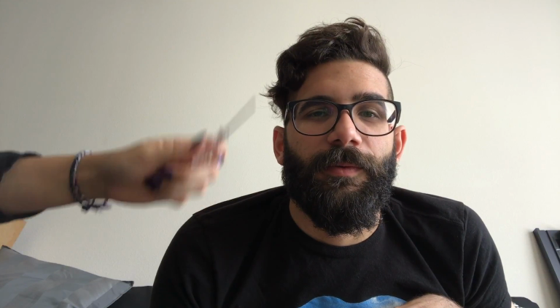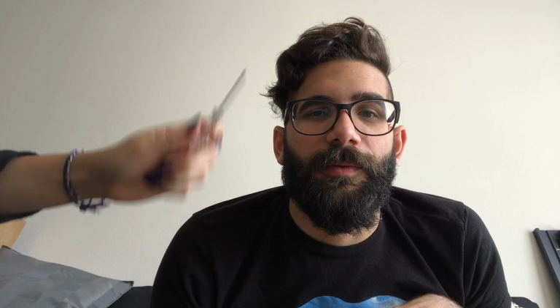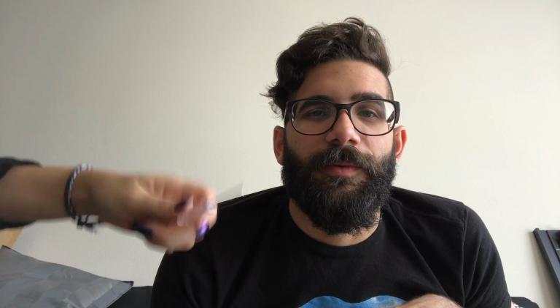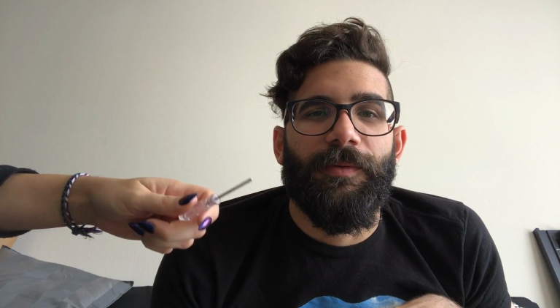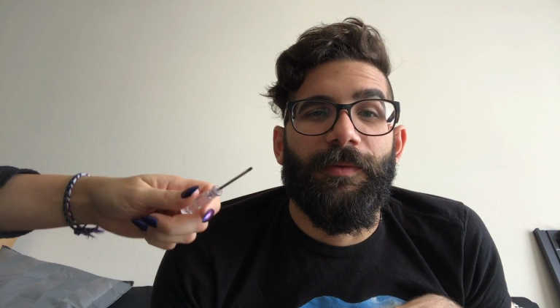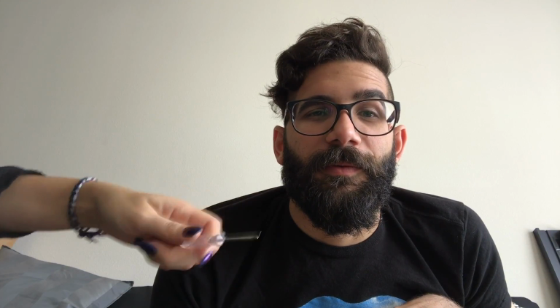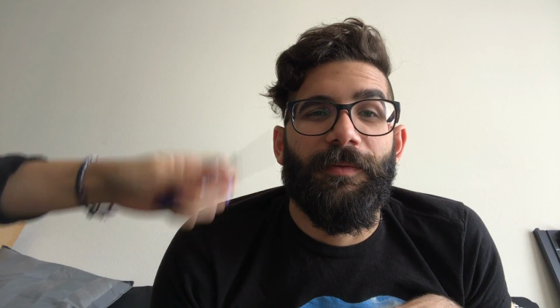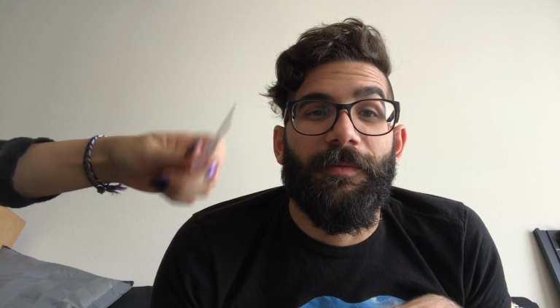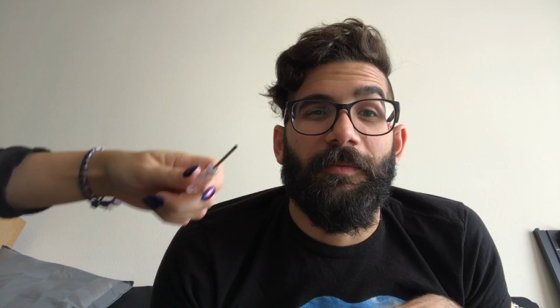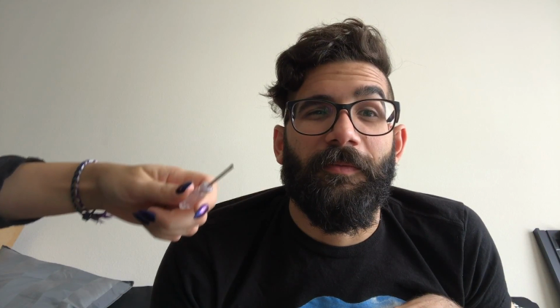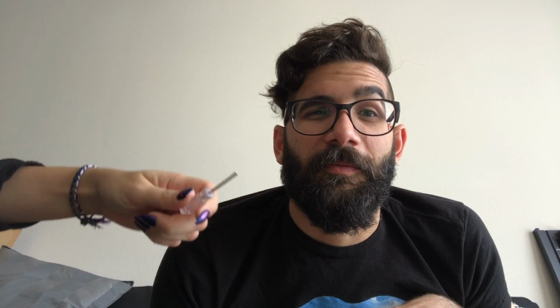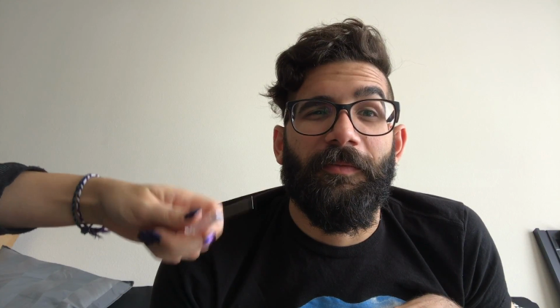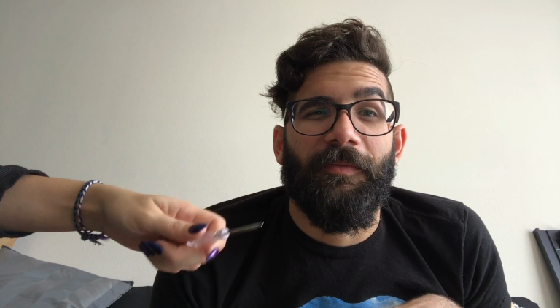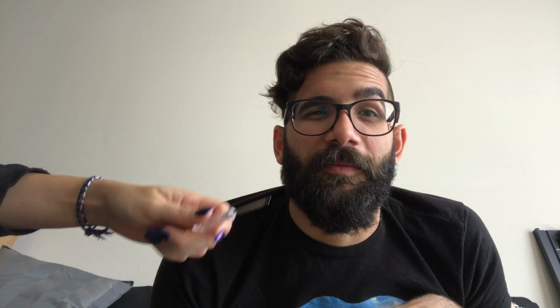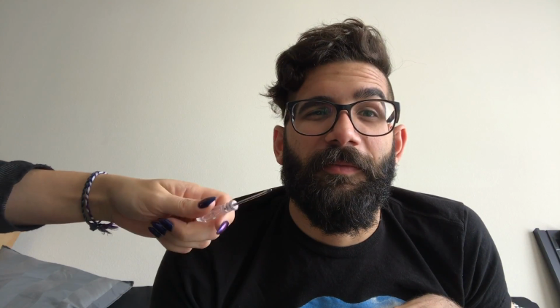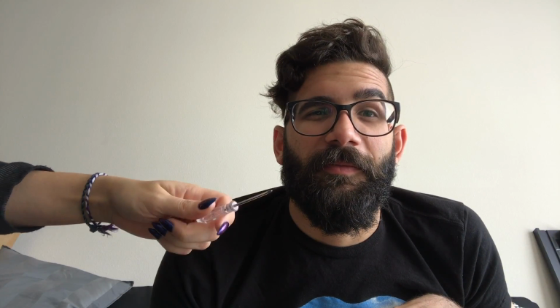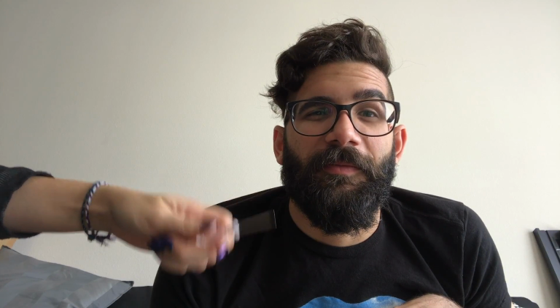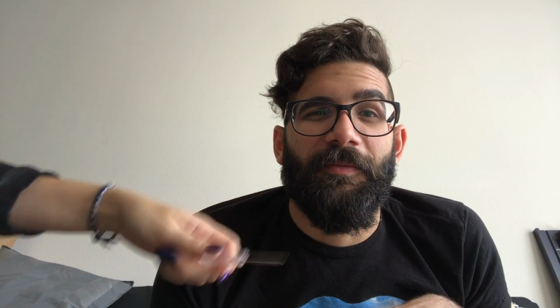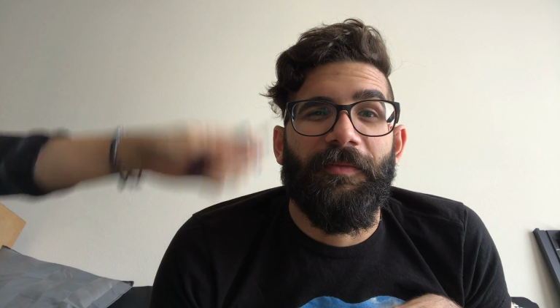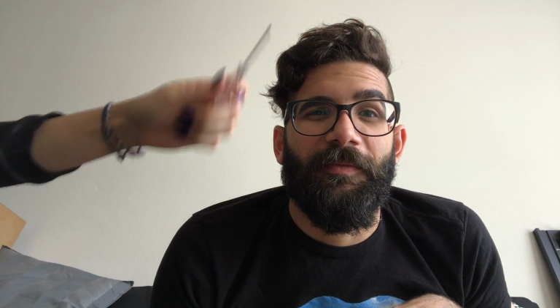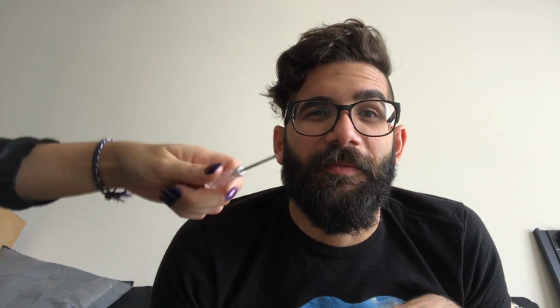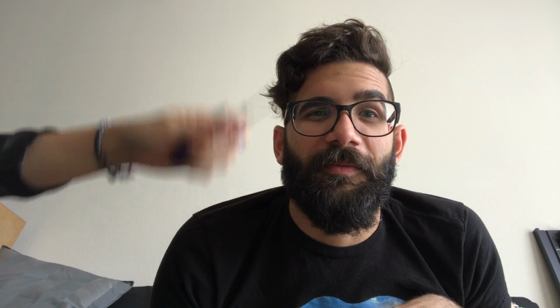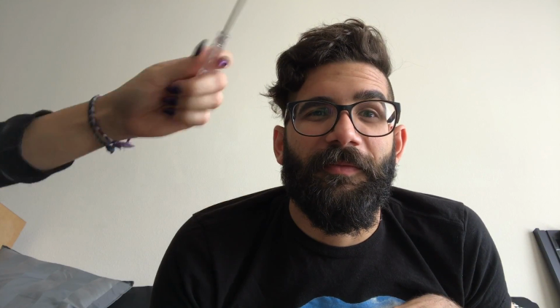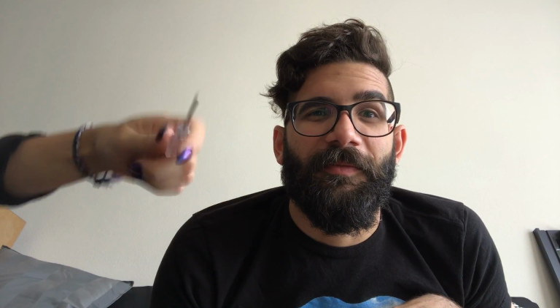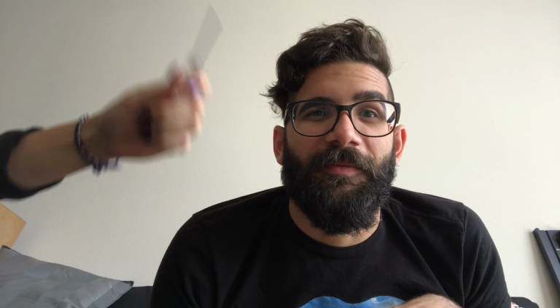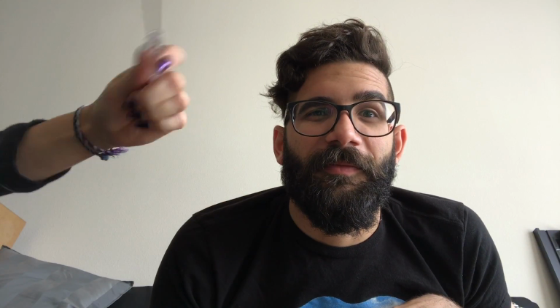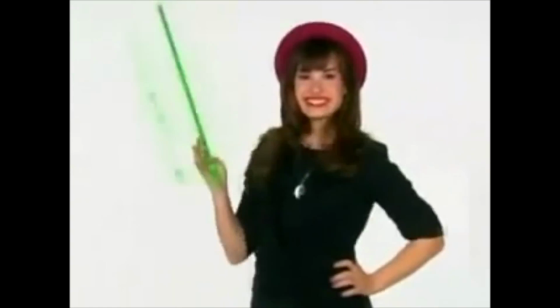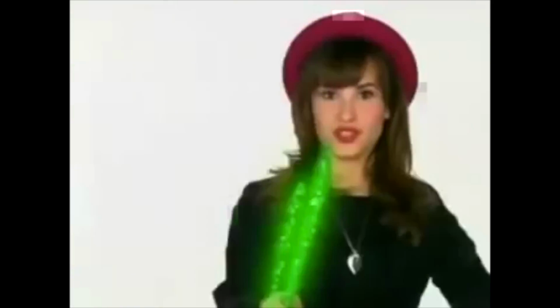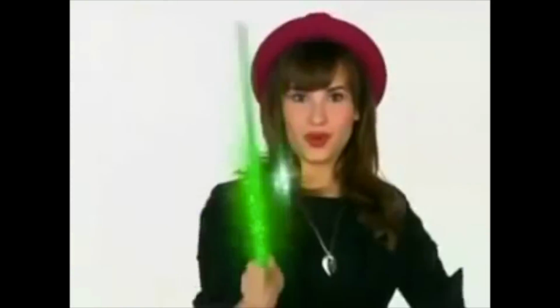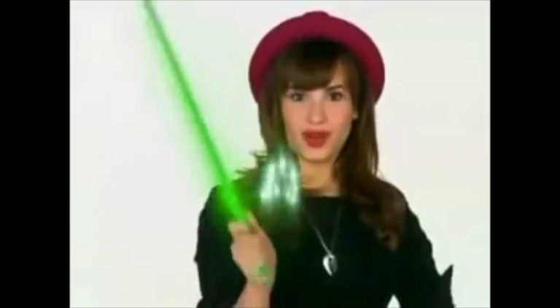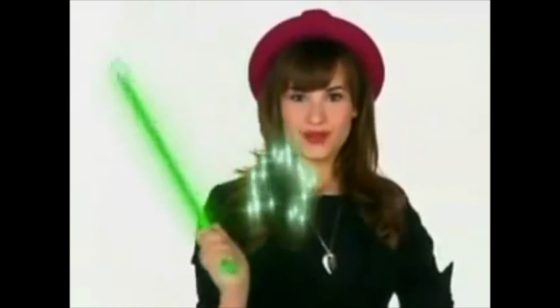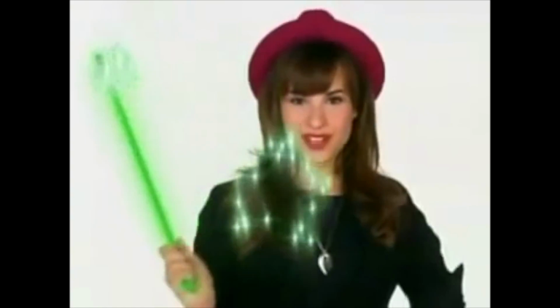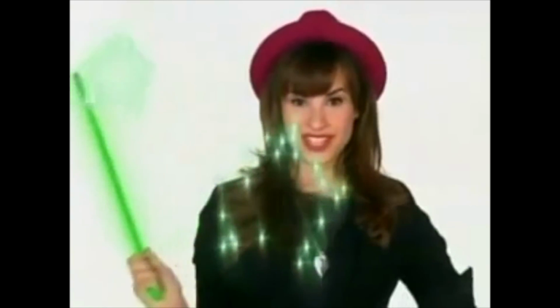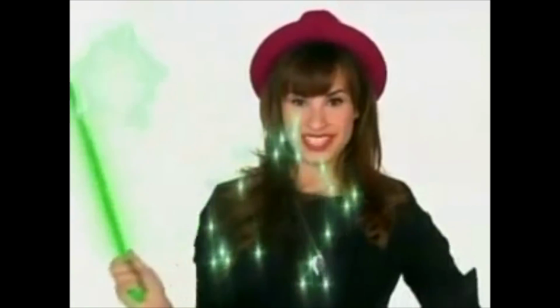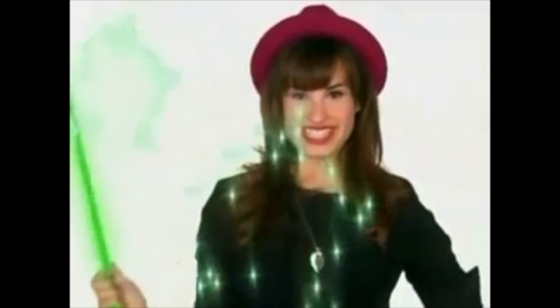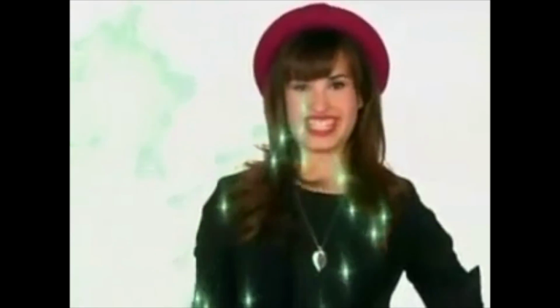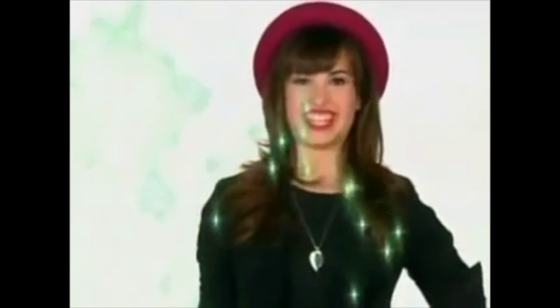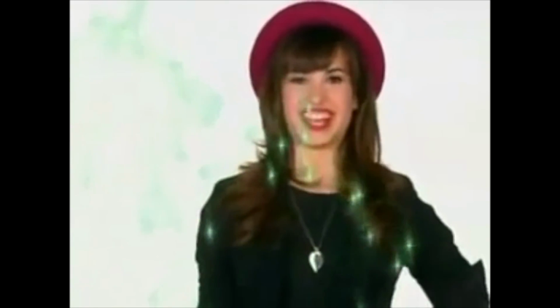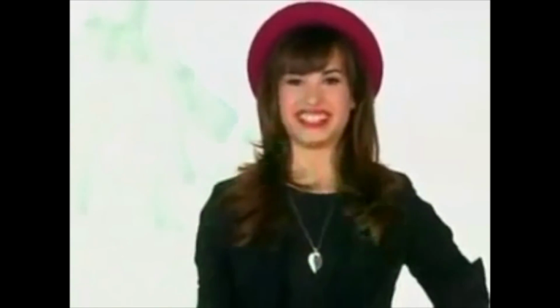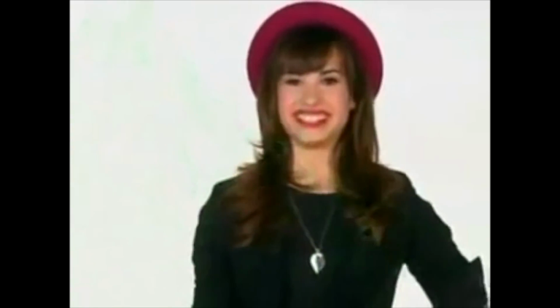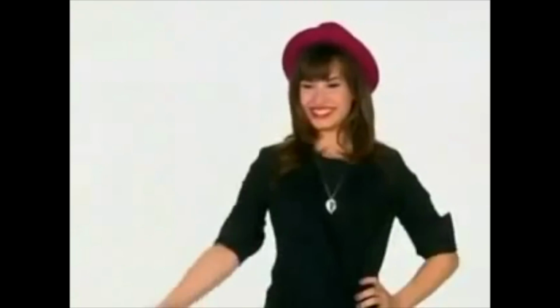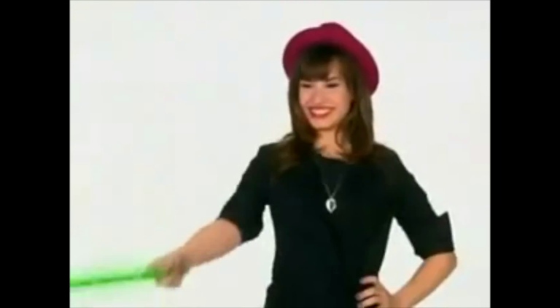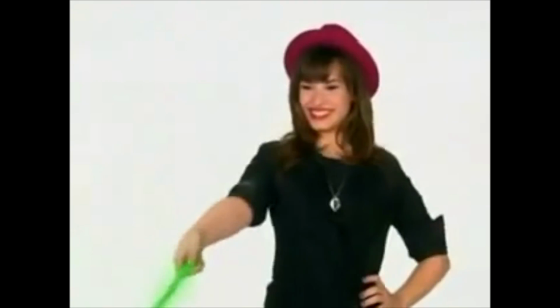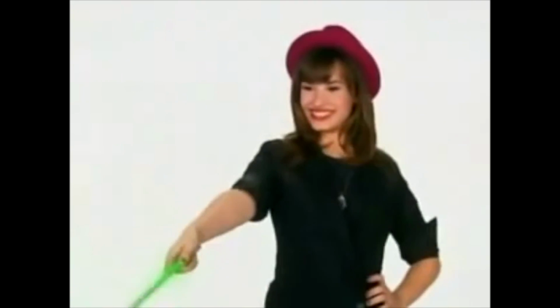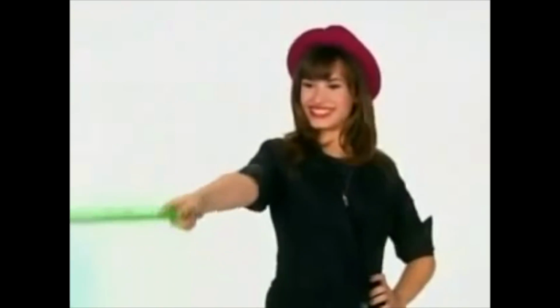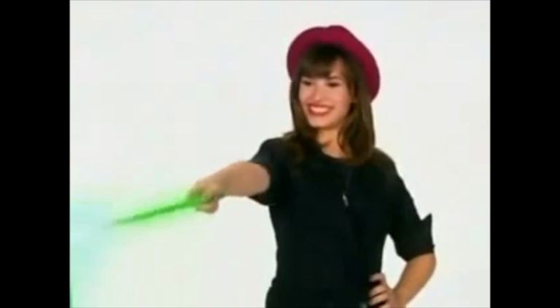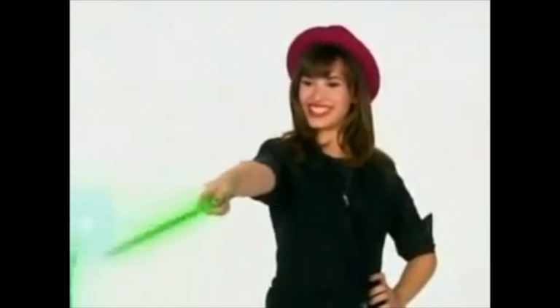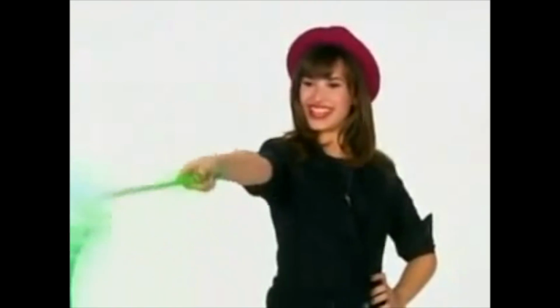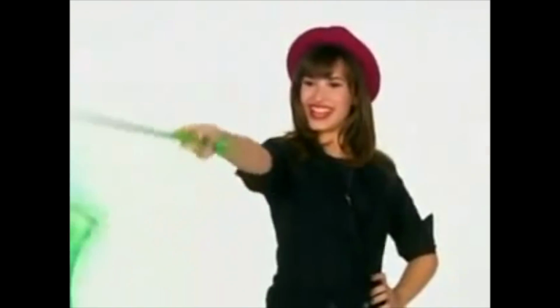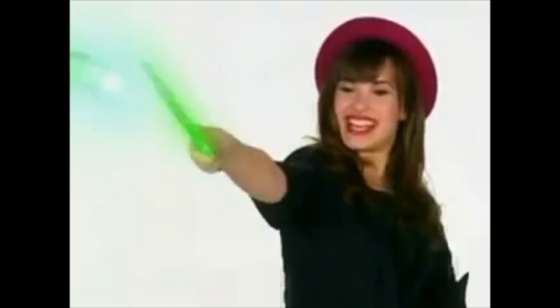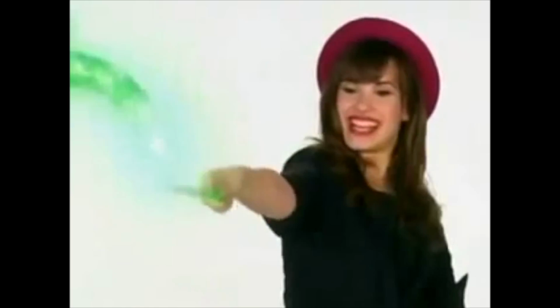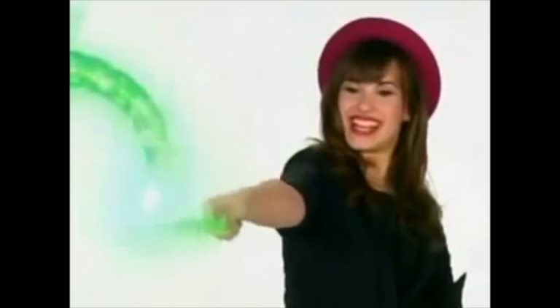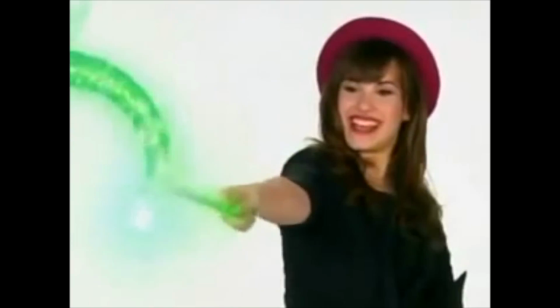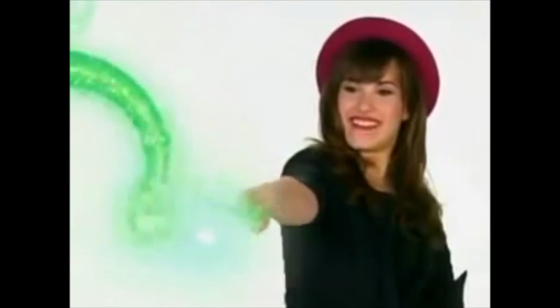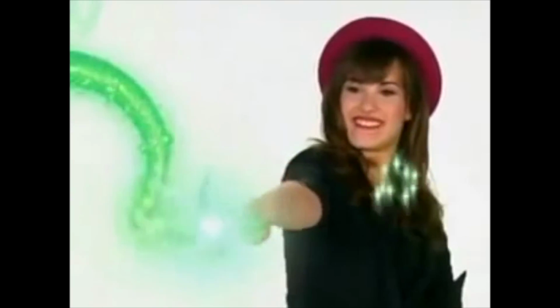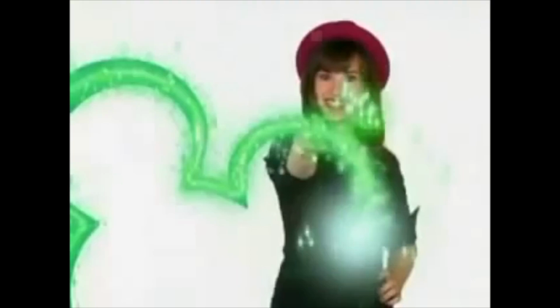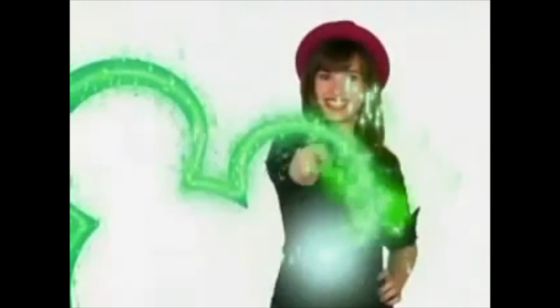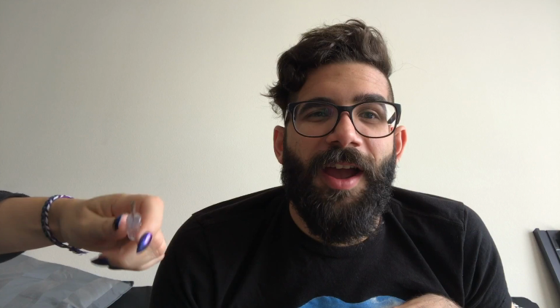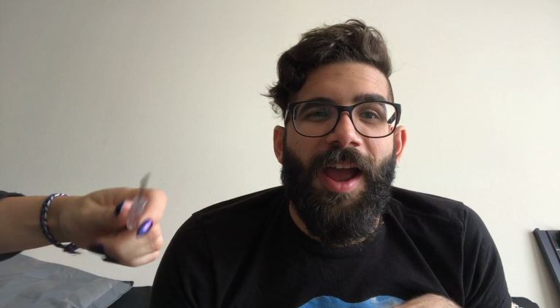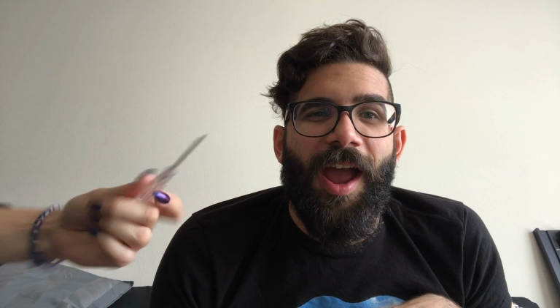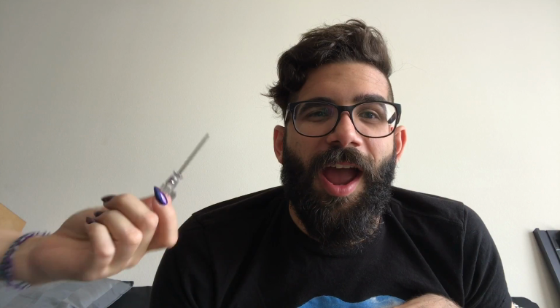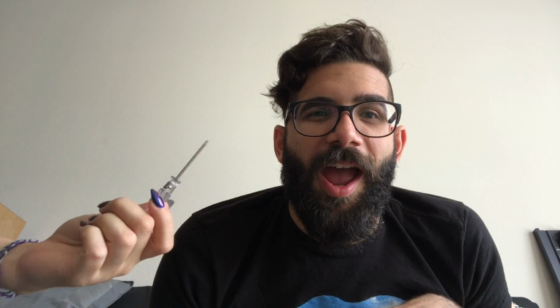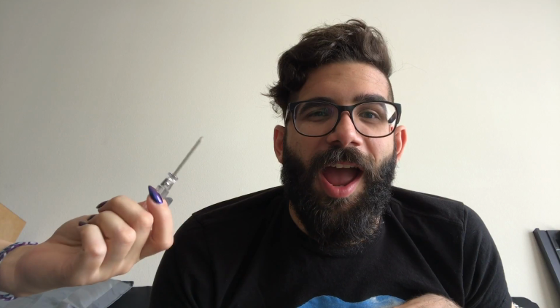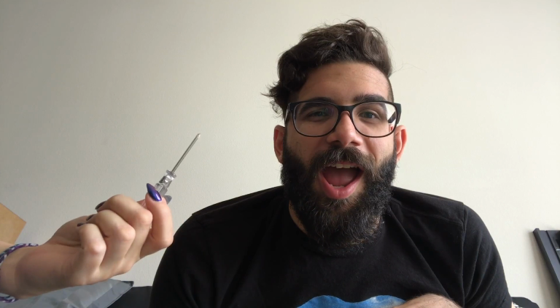Have you seen those awkward videos where they're like, 'Hi, my name is whatever and you're watching the Disney Channel. You're watching Disney Channel.' Have you seen those?